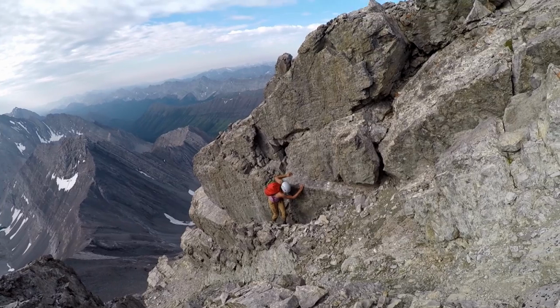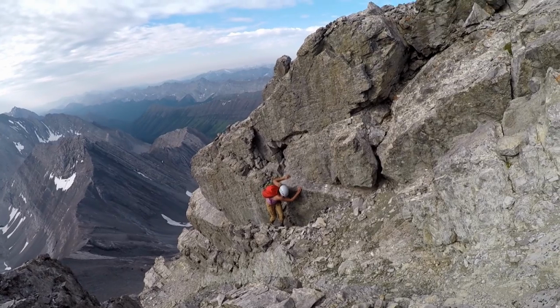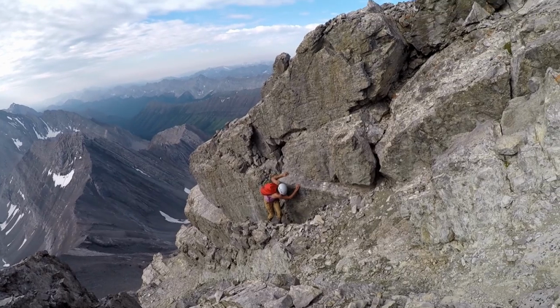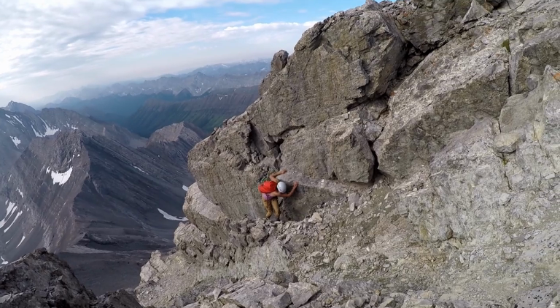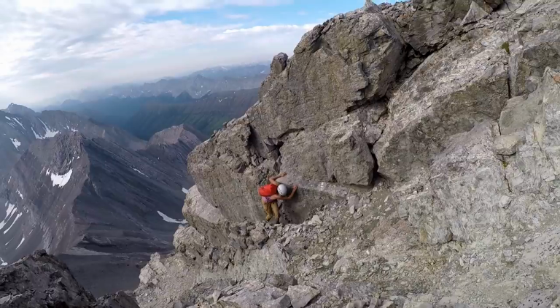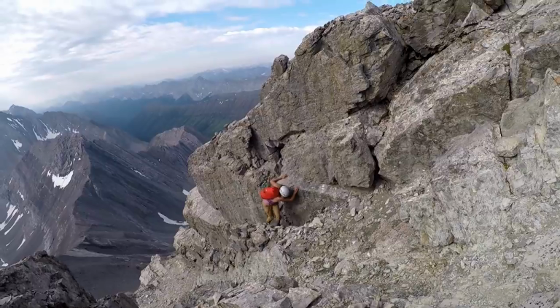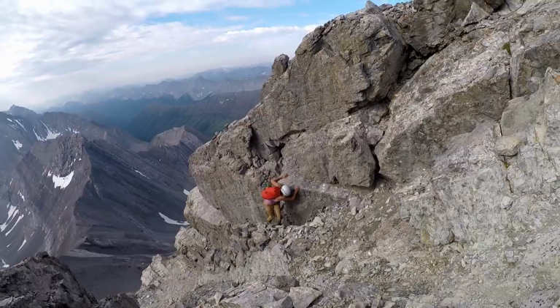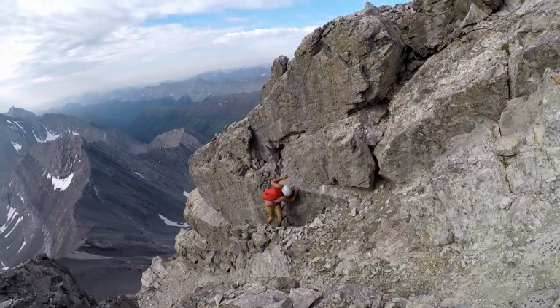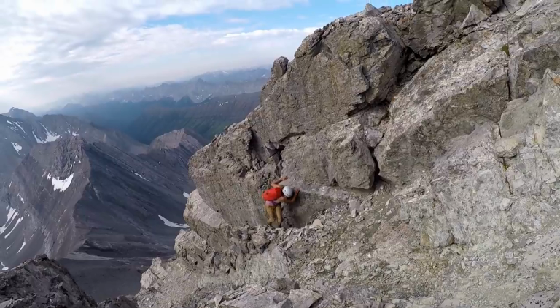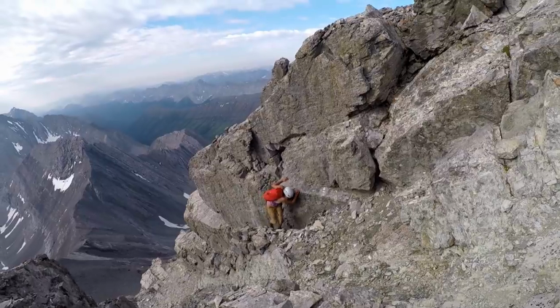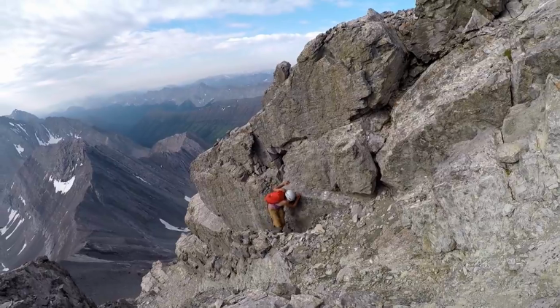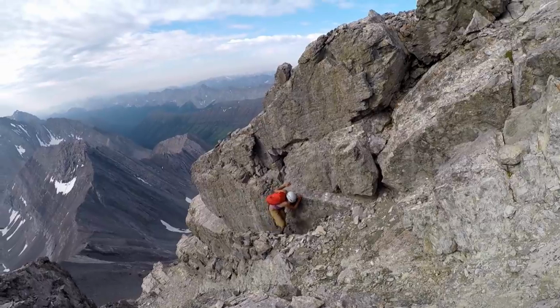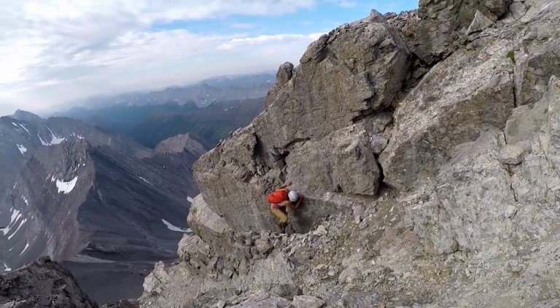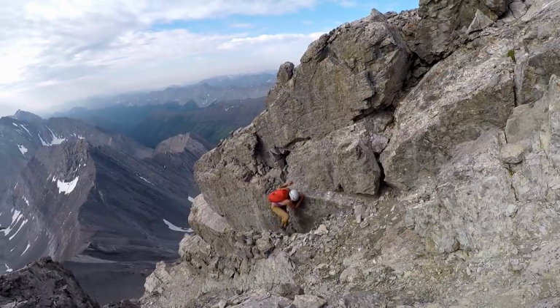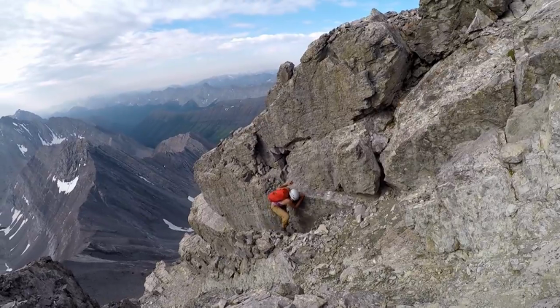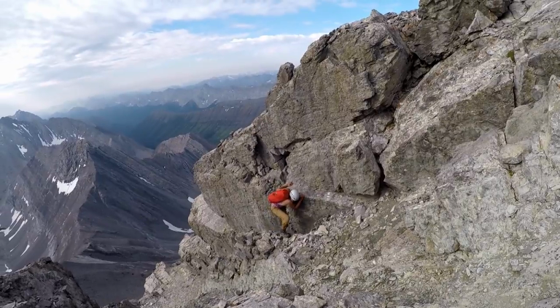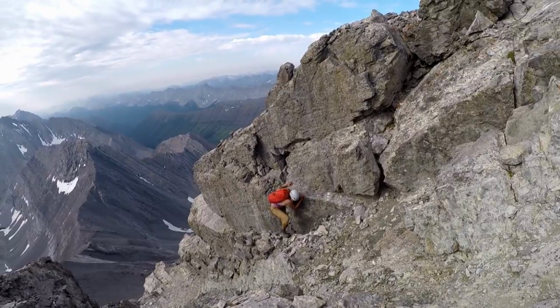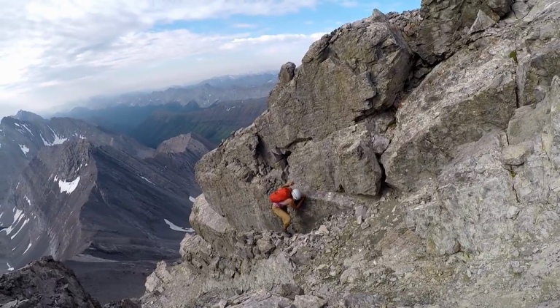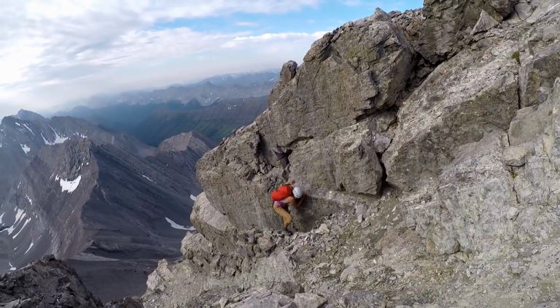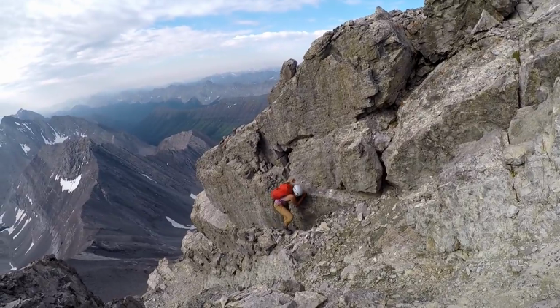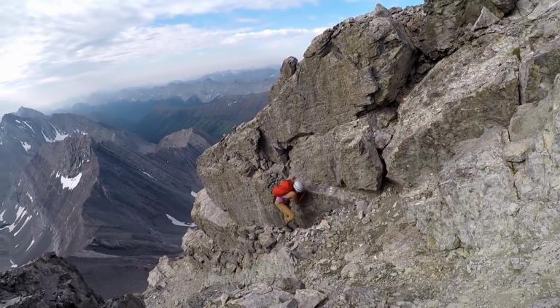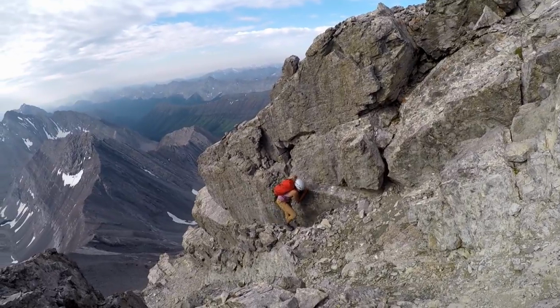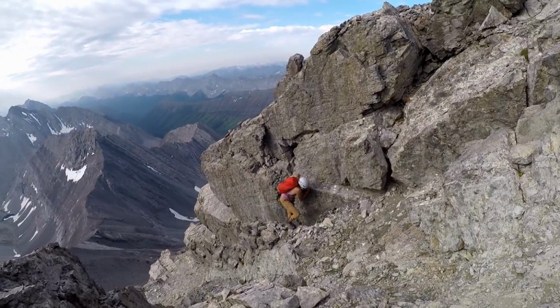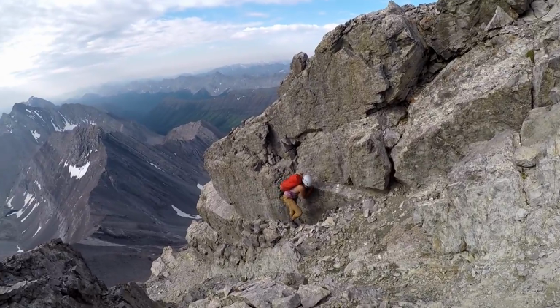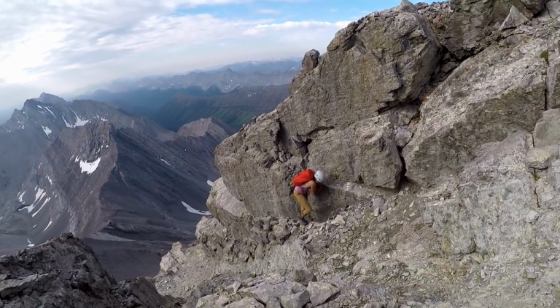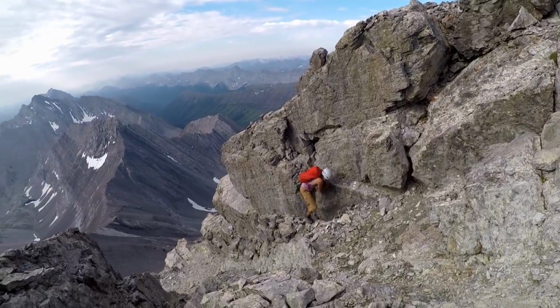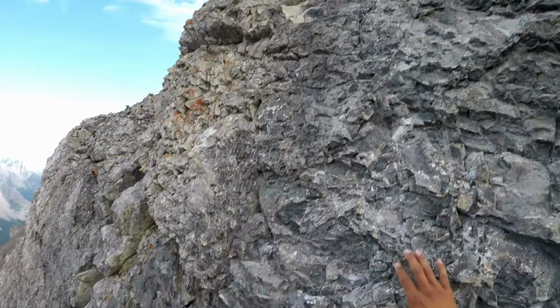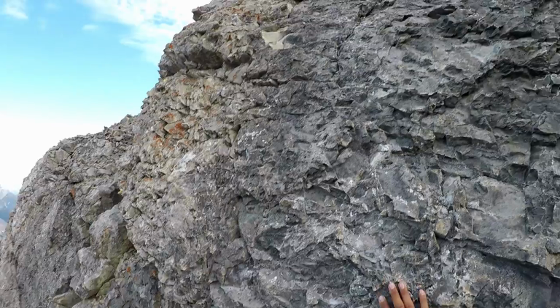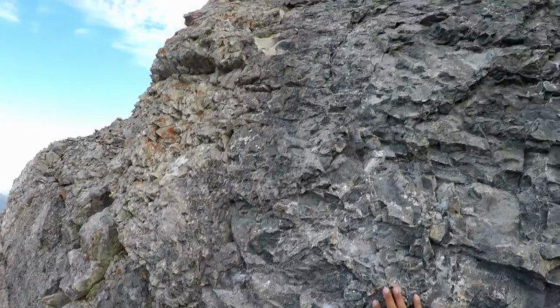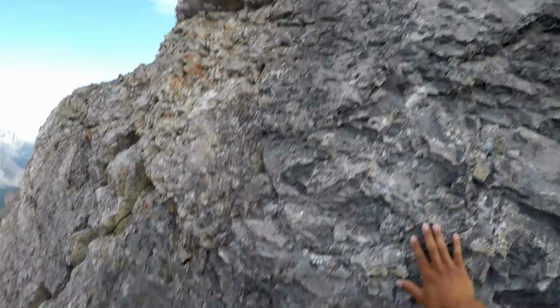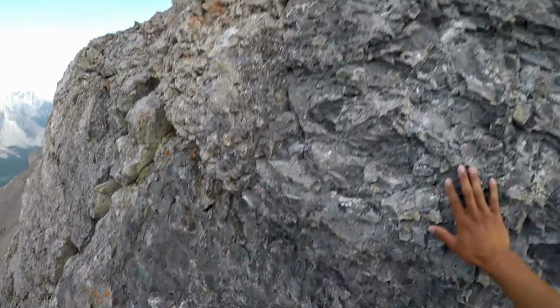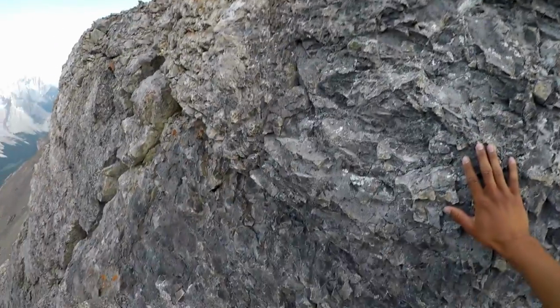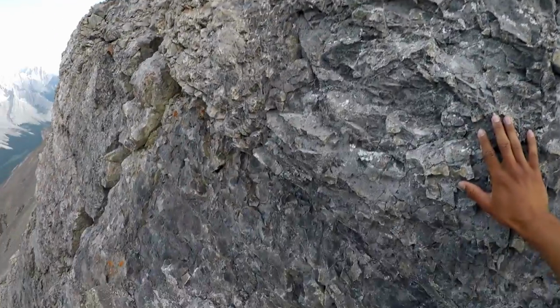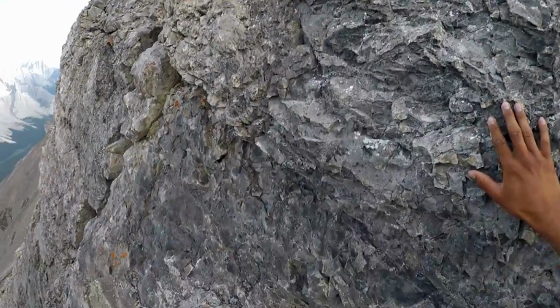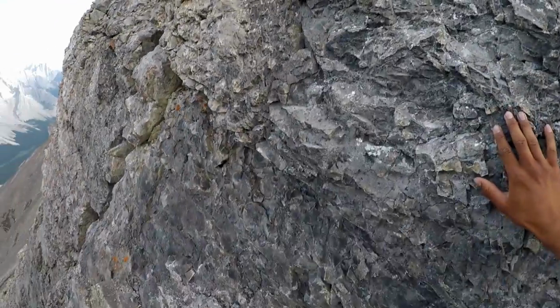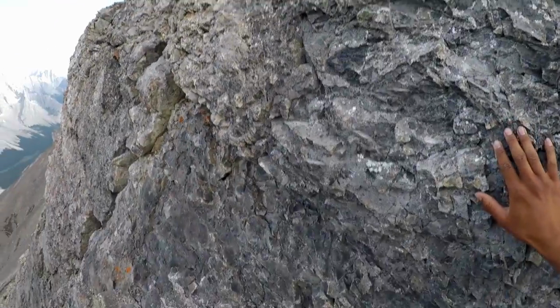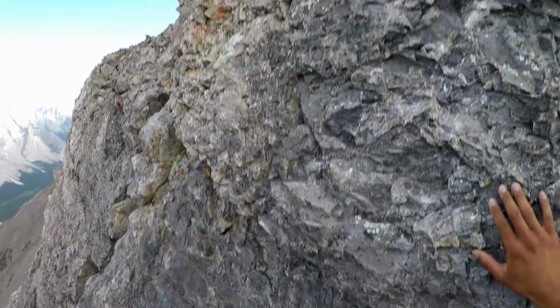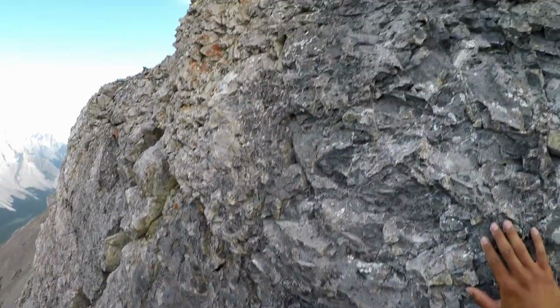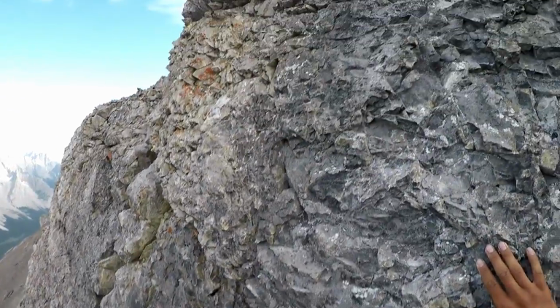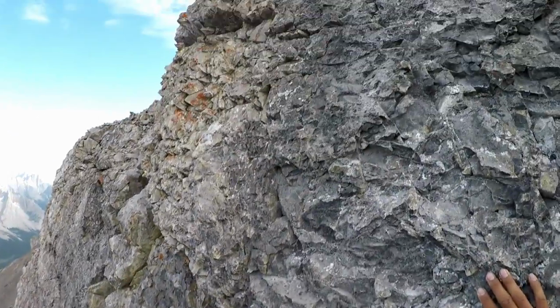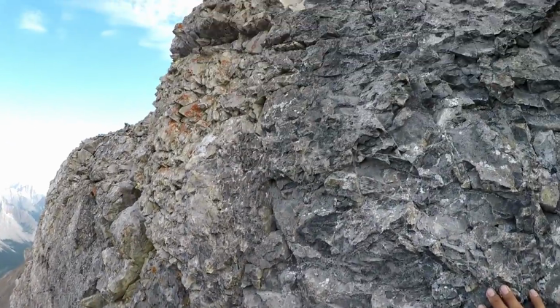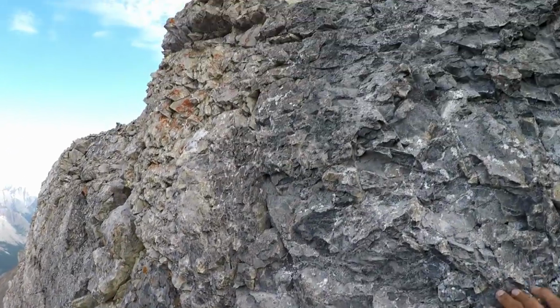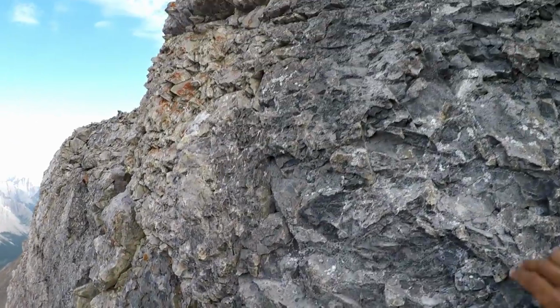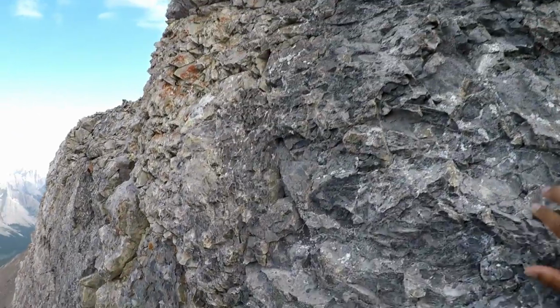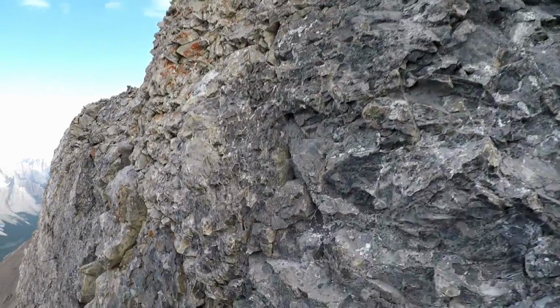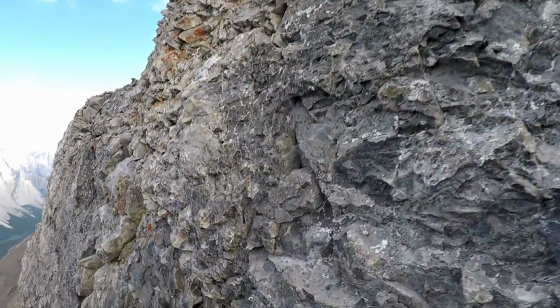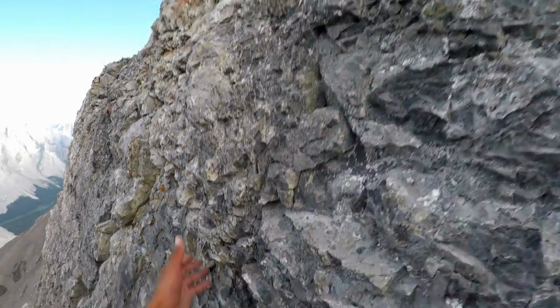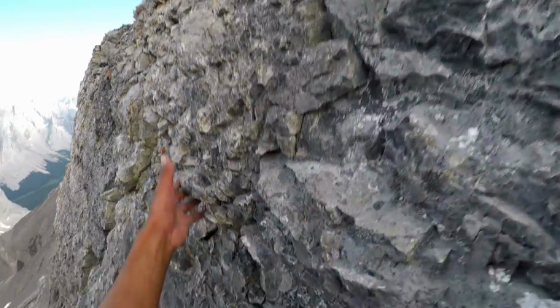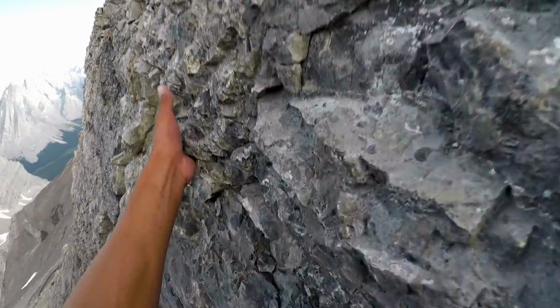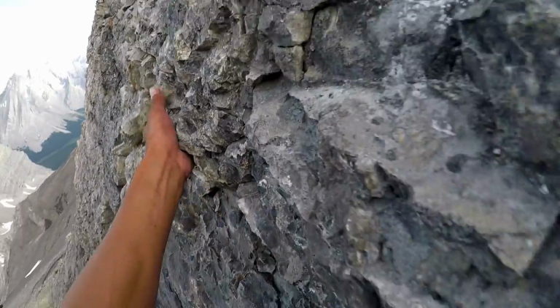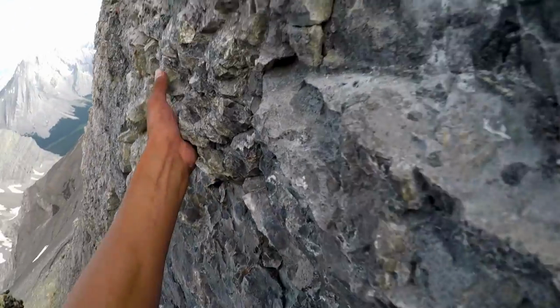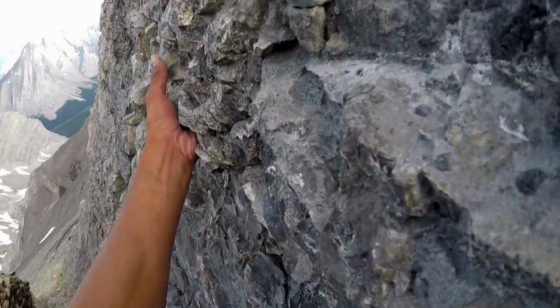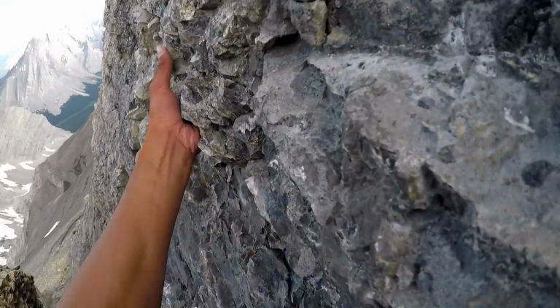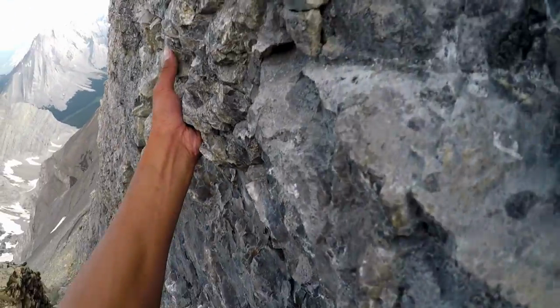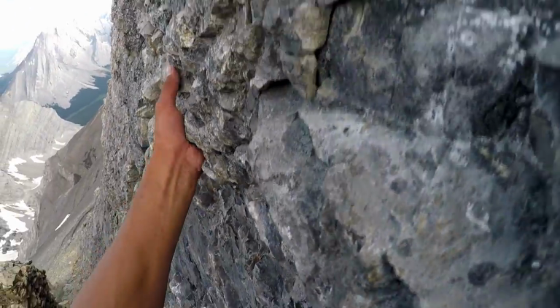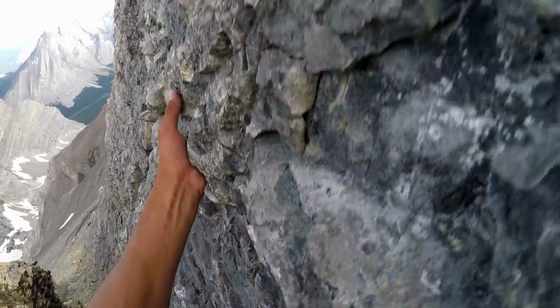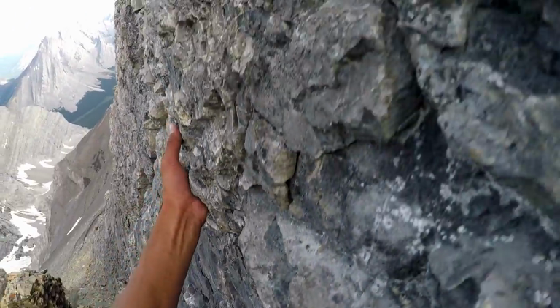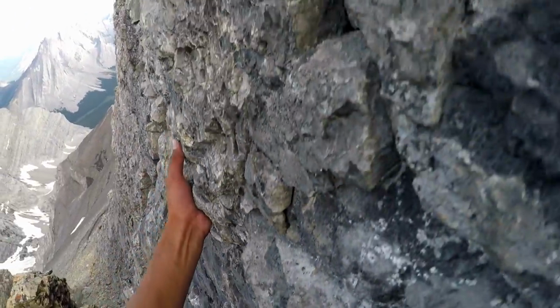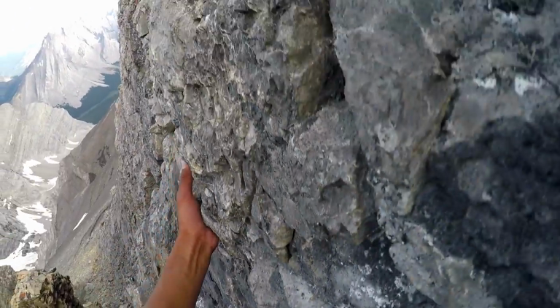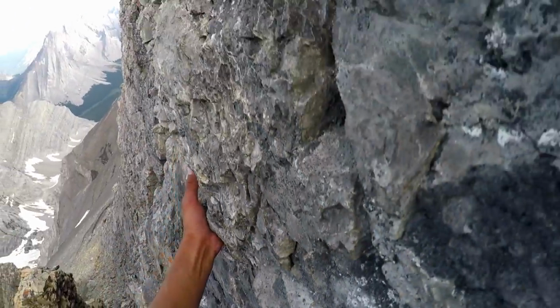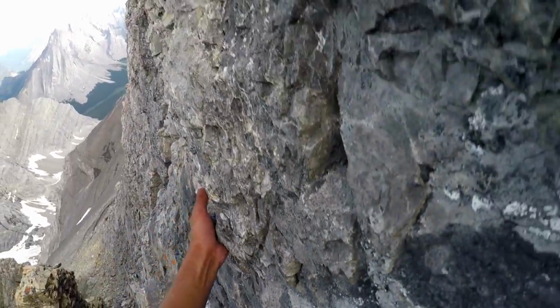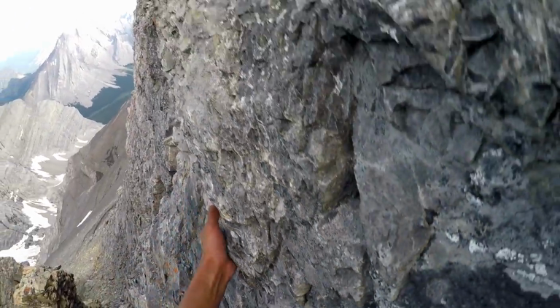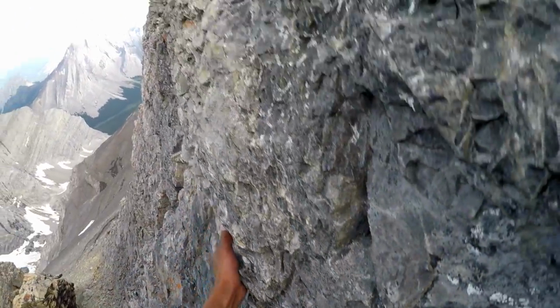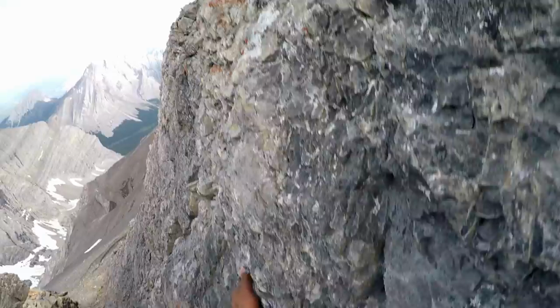We then started heading up climber's right of the next pinnacle, and then around the left side of the third one.